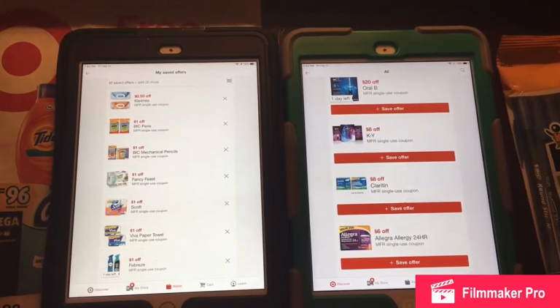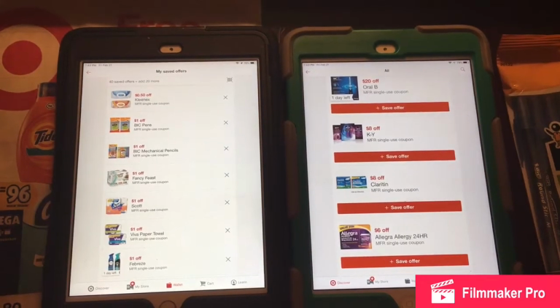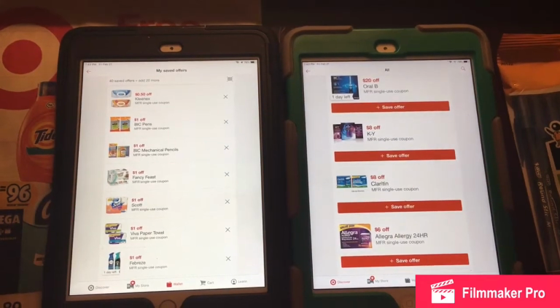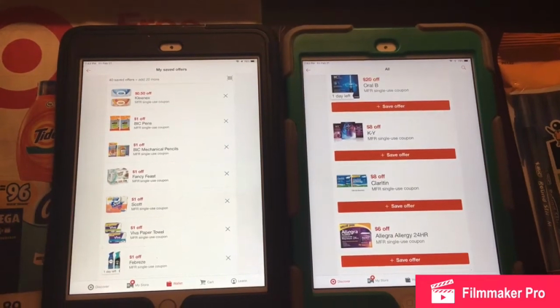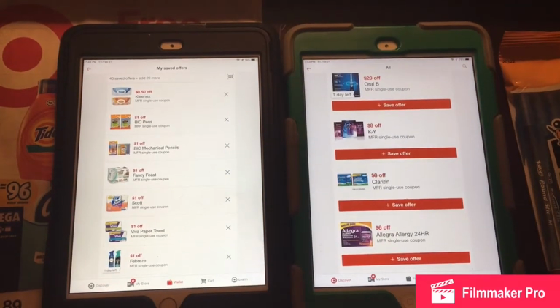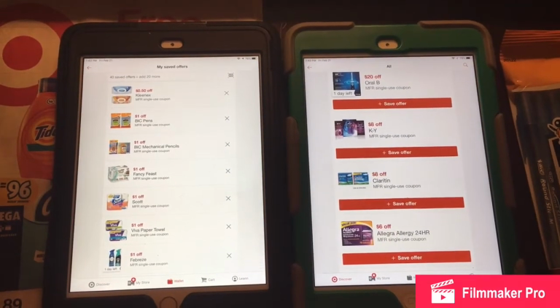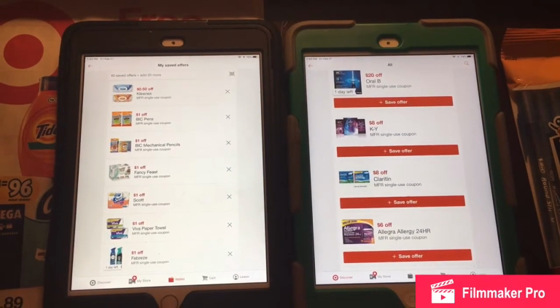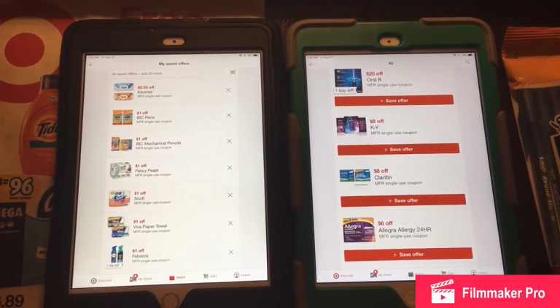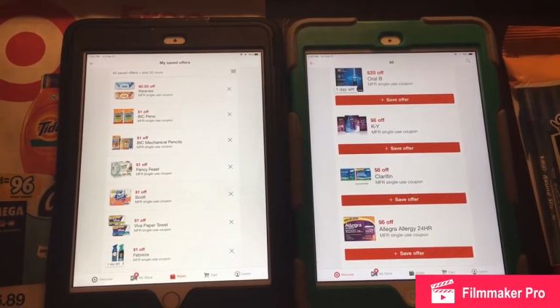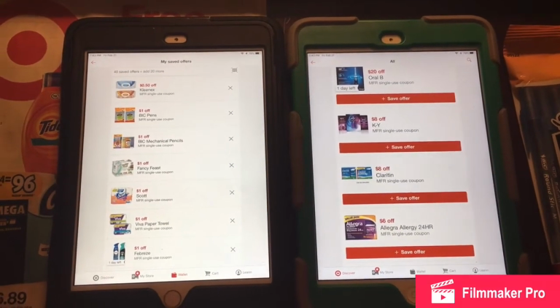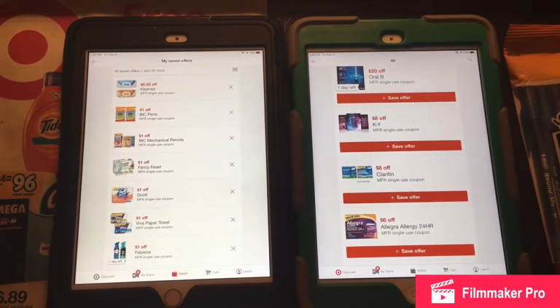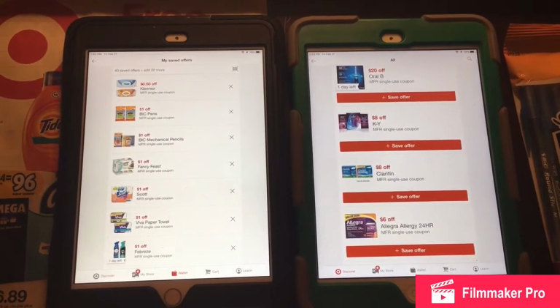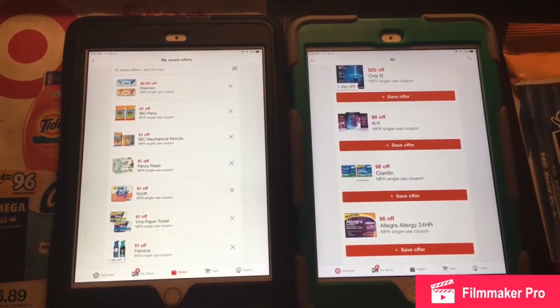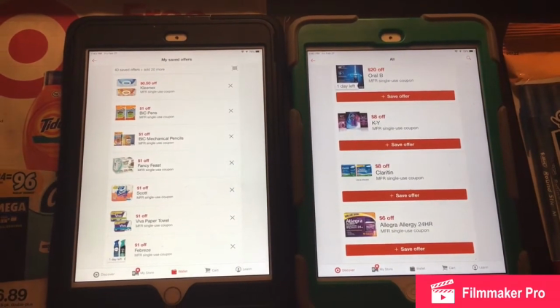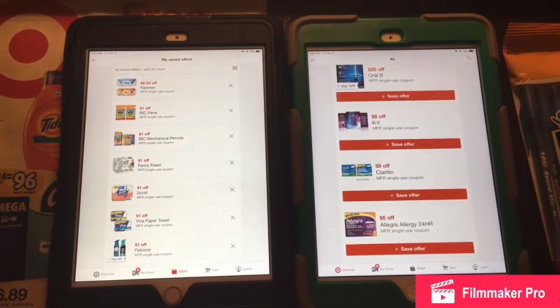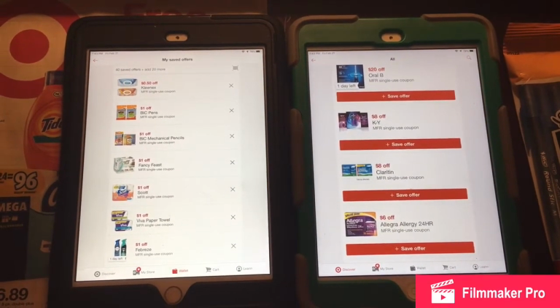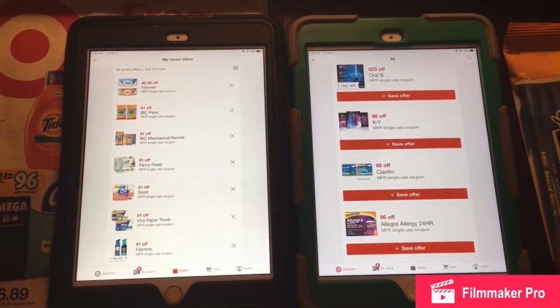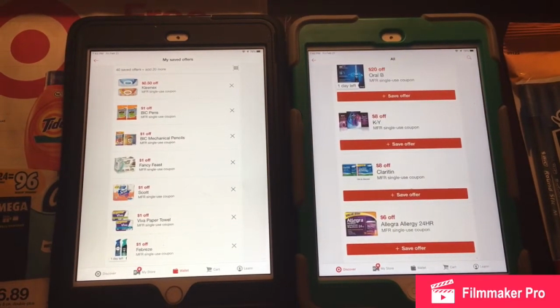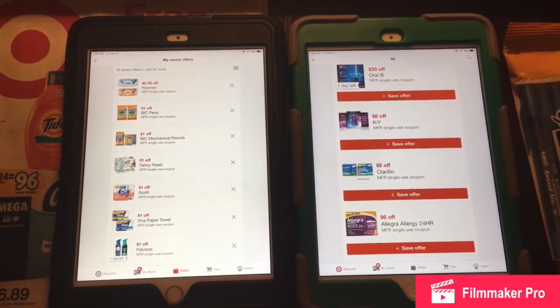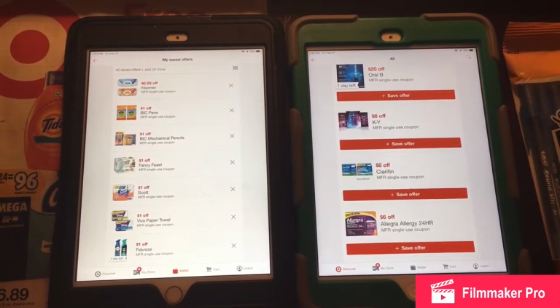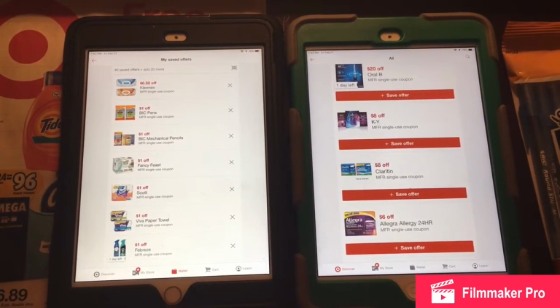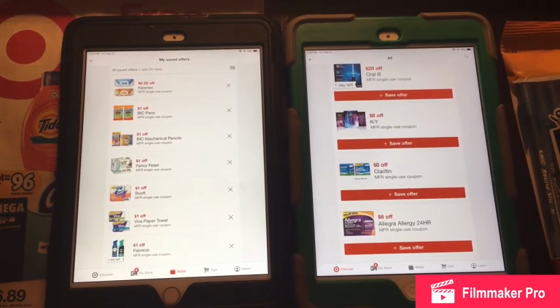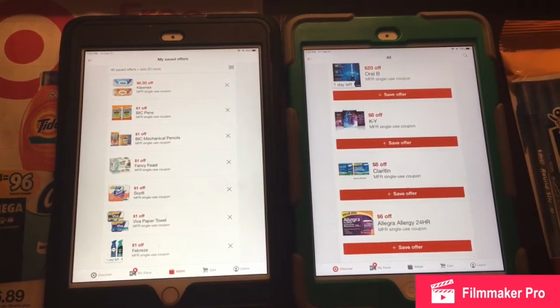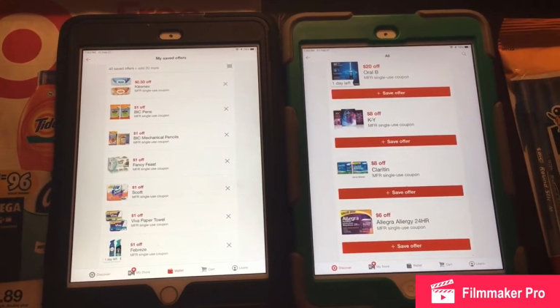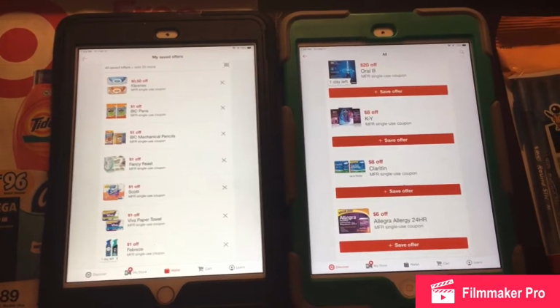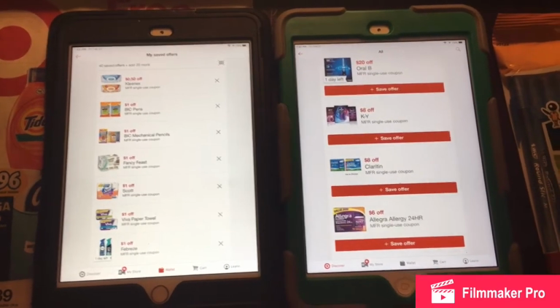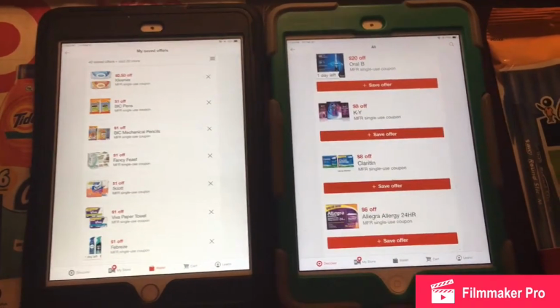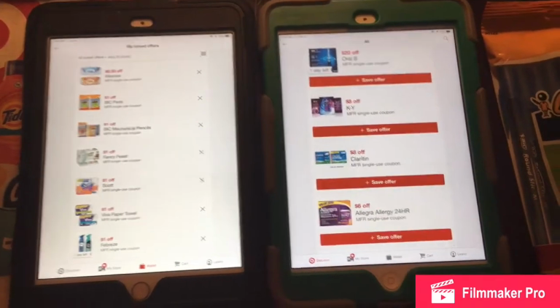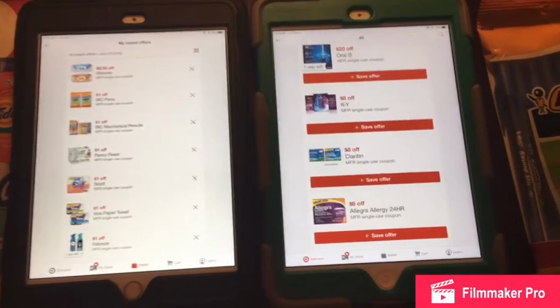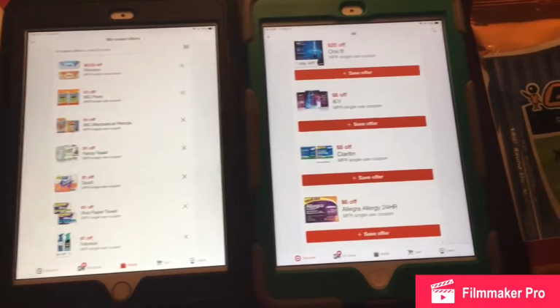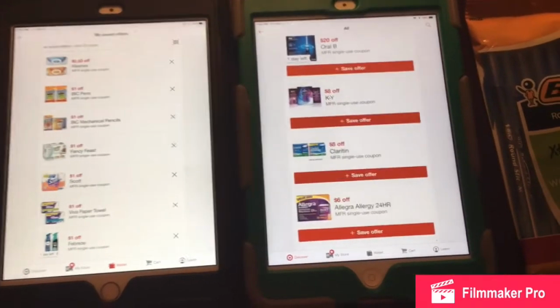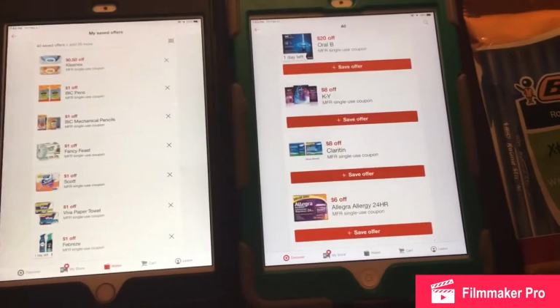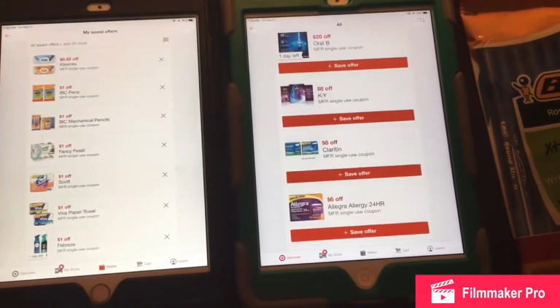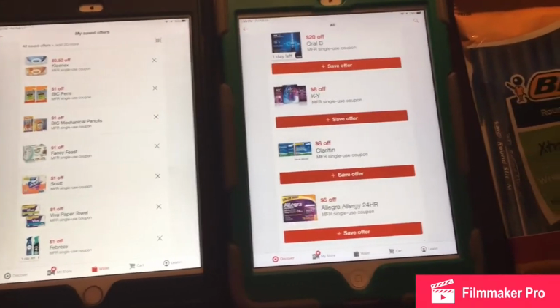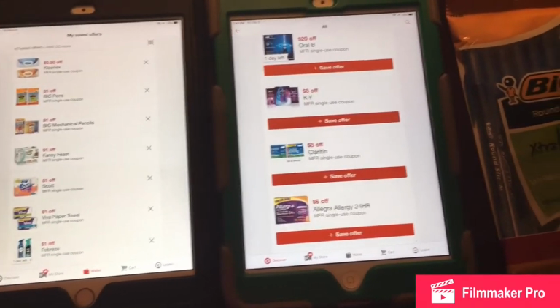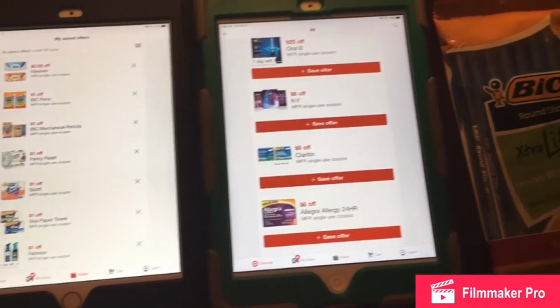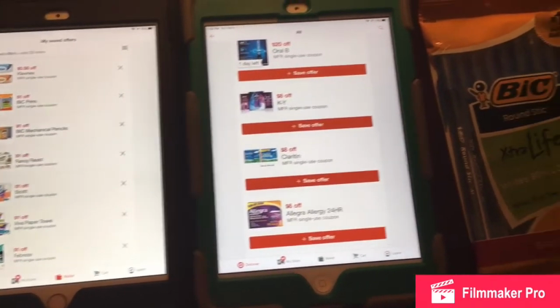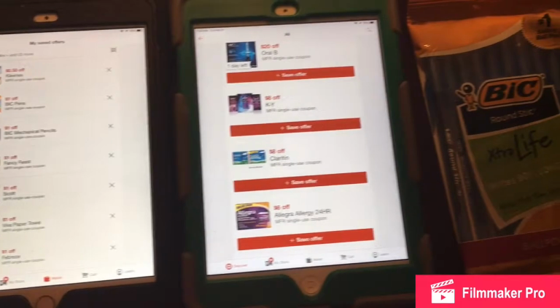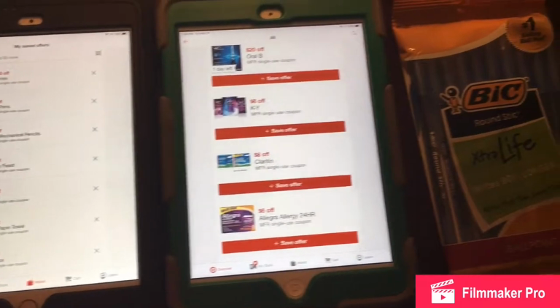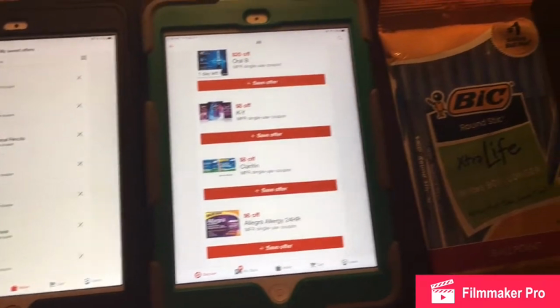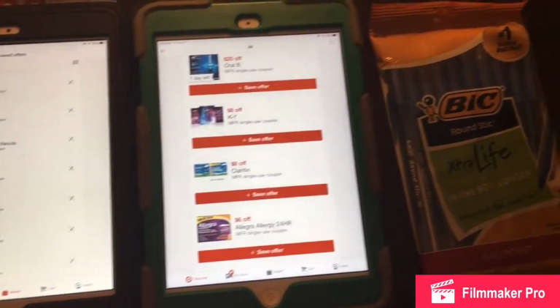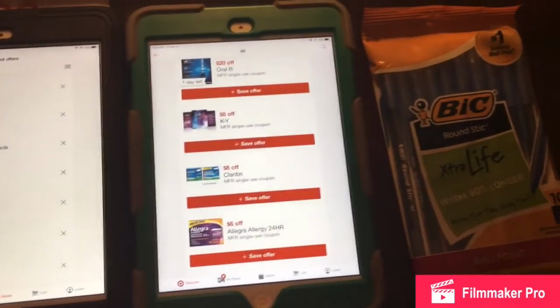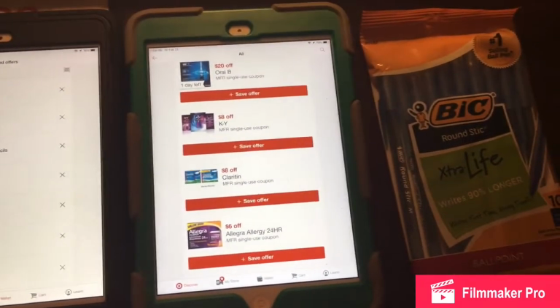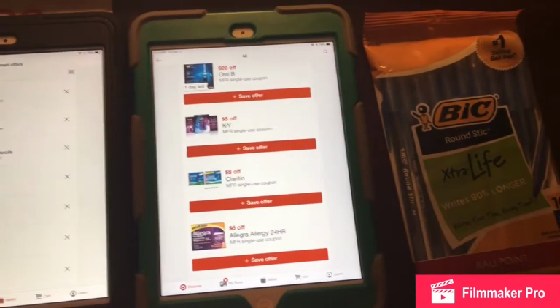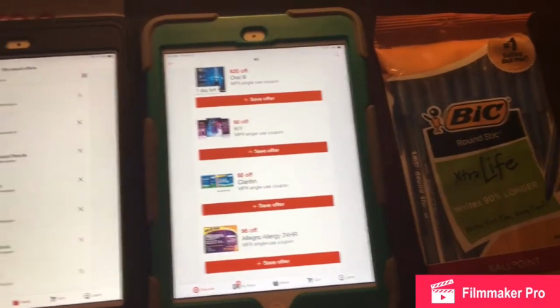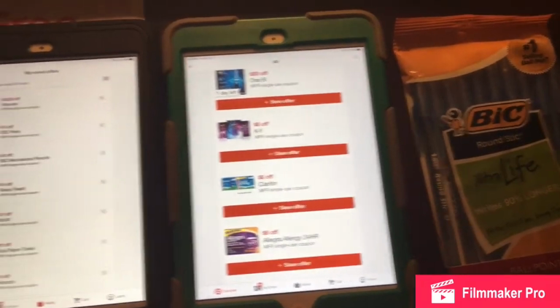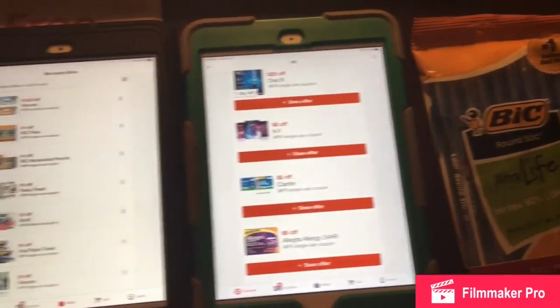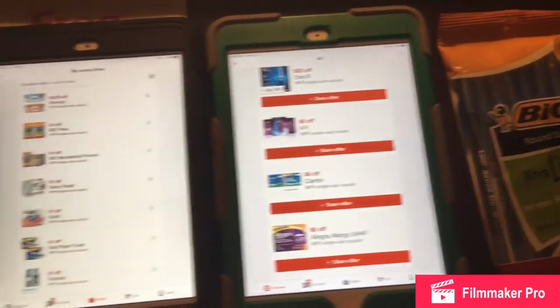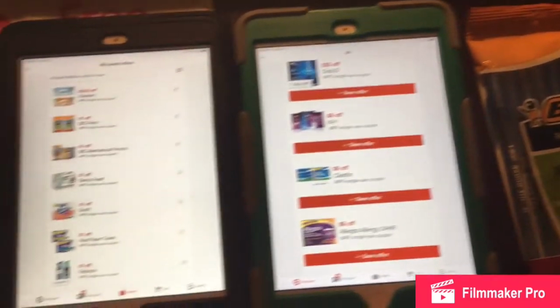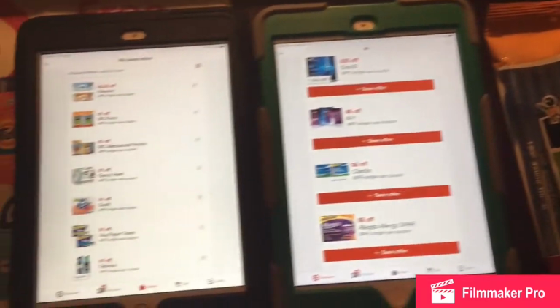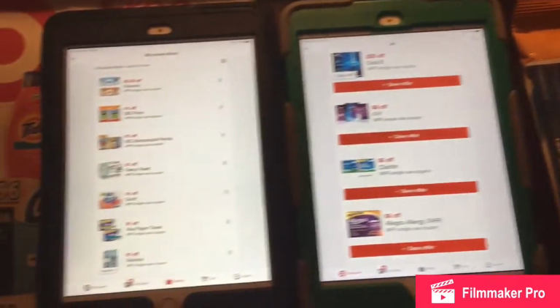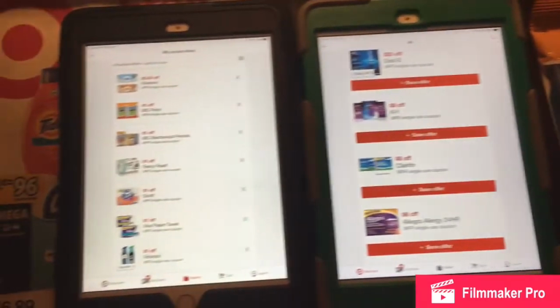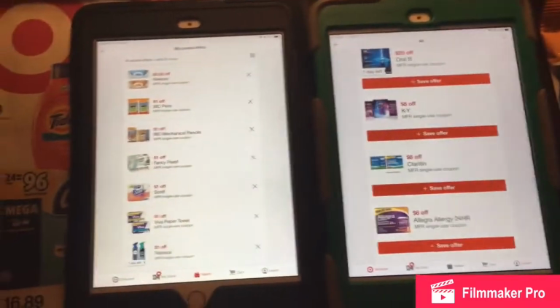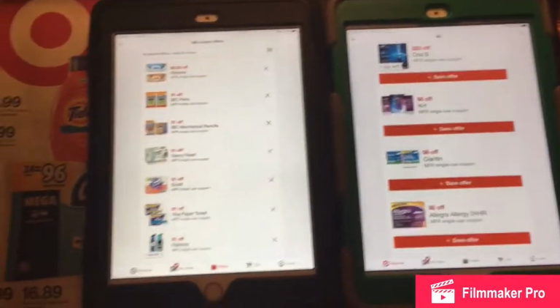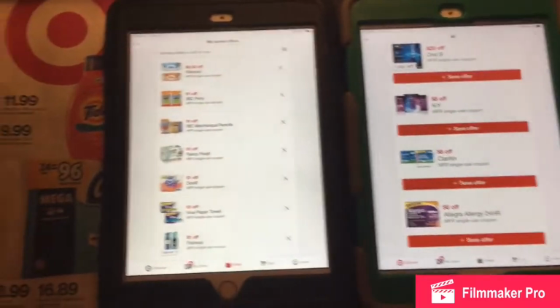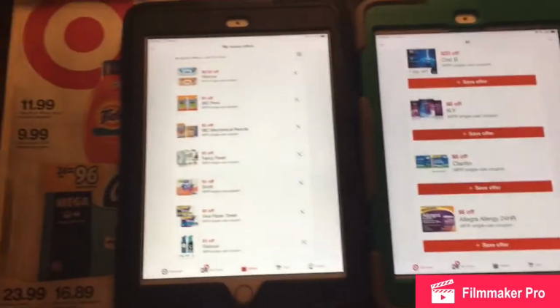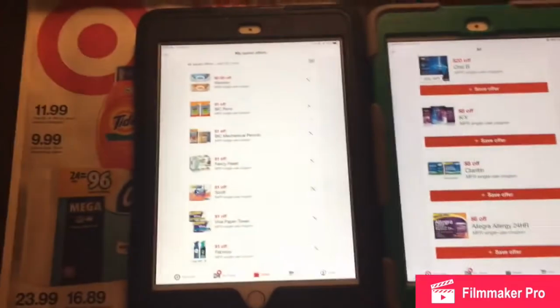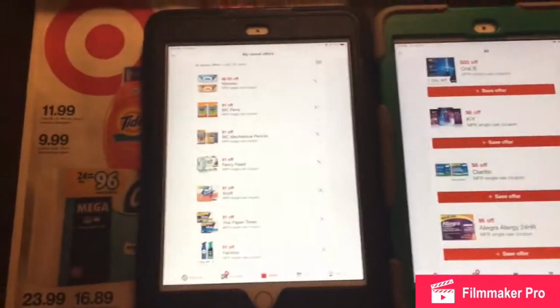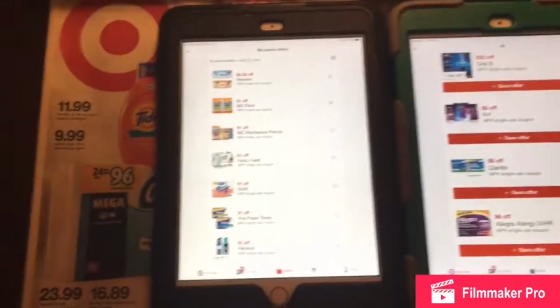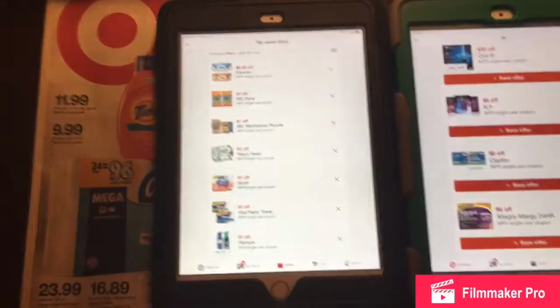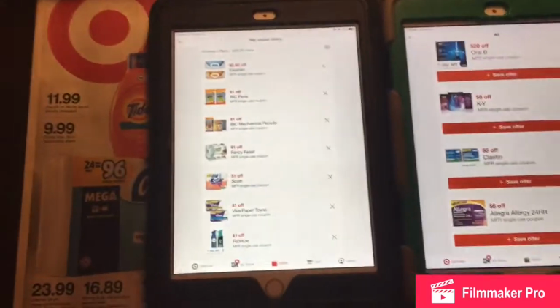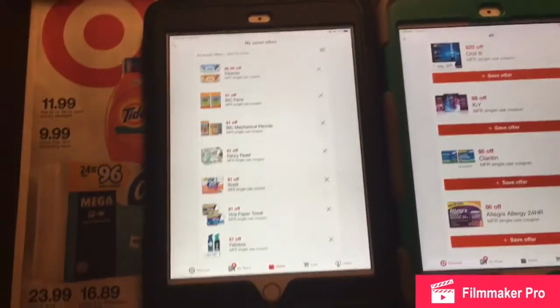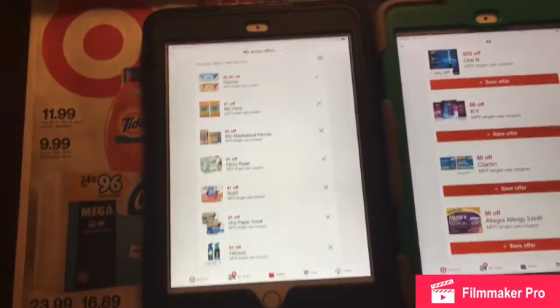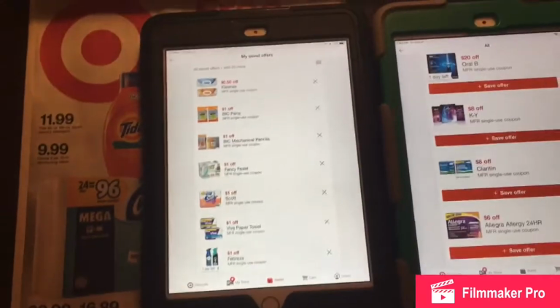Hi everyone, this is Jennifer with Coupons Are Fun. I just wanted to let you know about a few good deals on the Target app today.